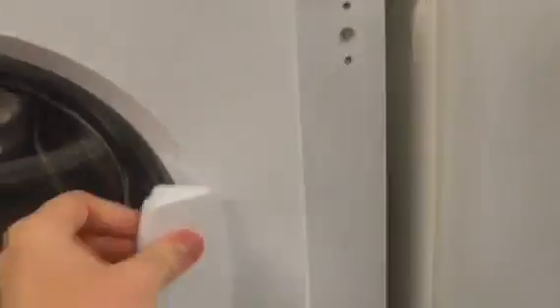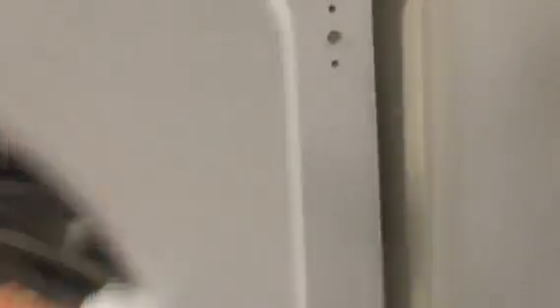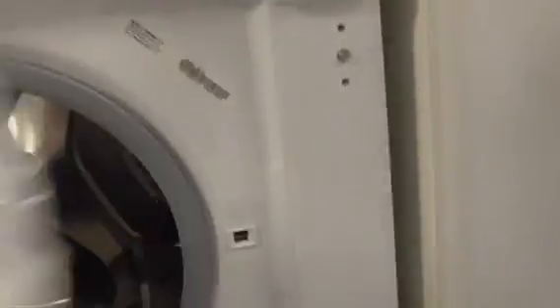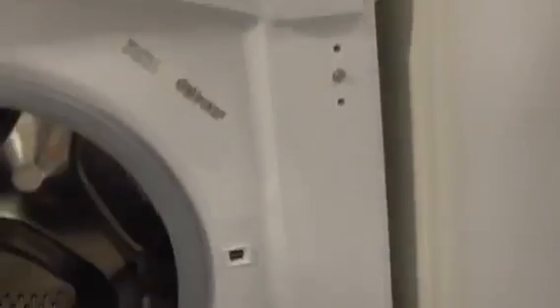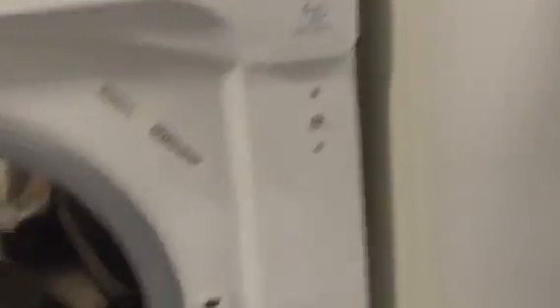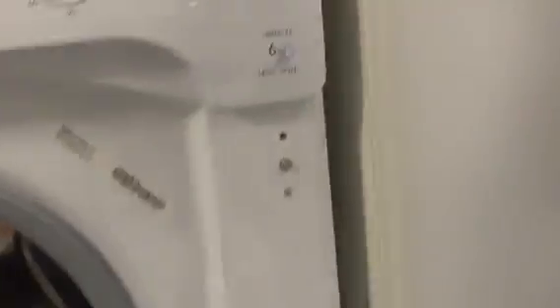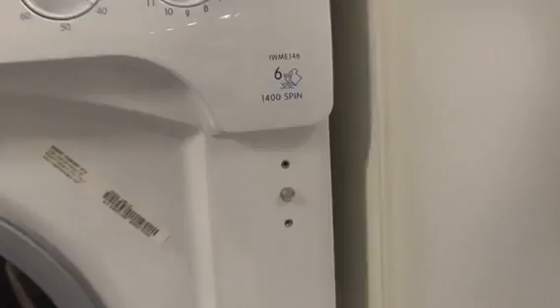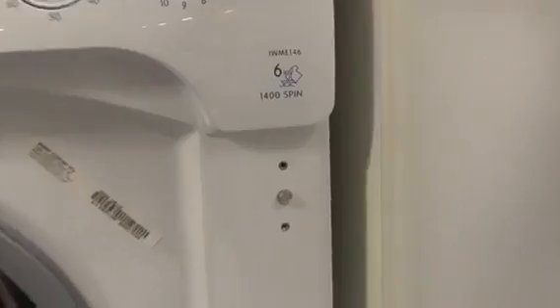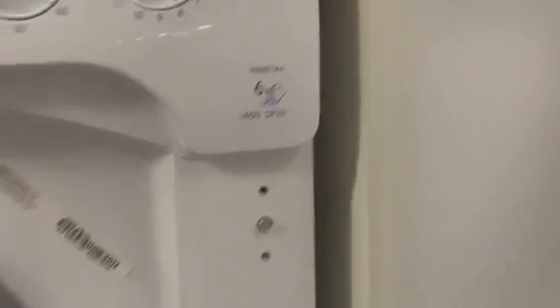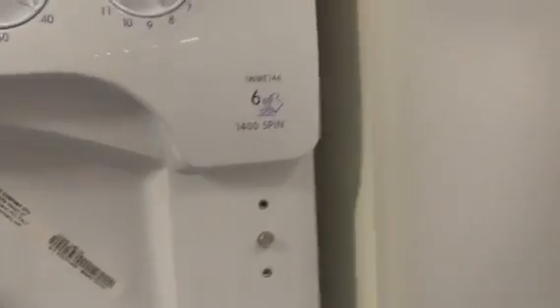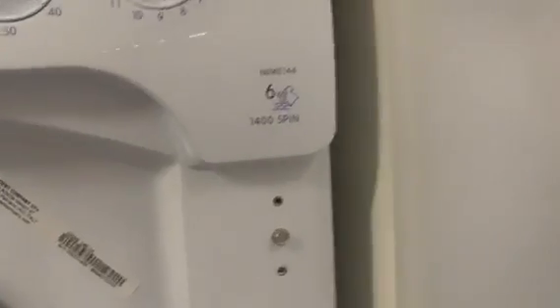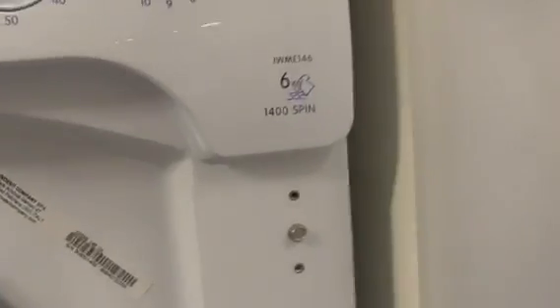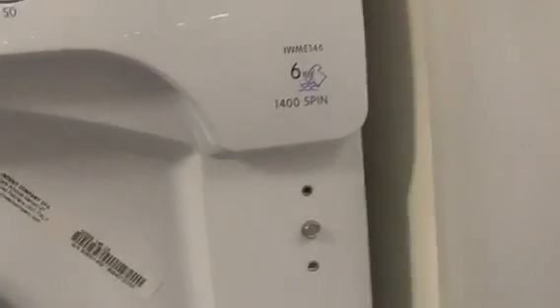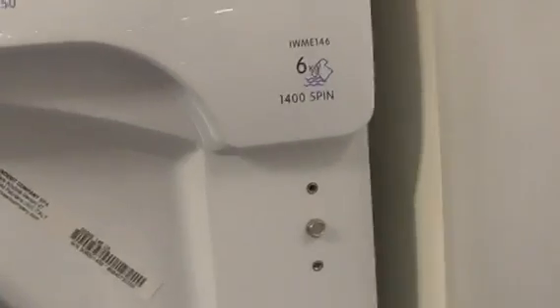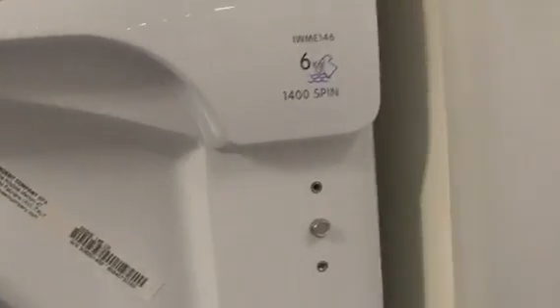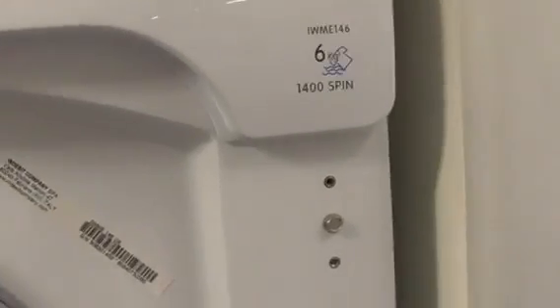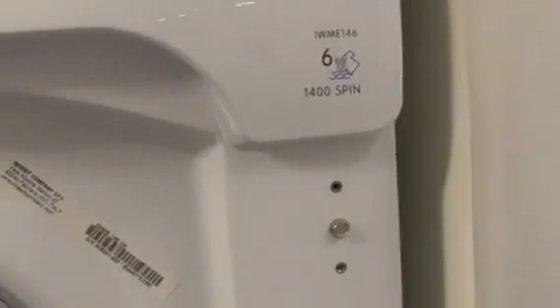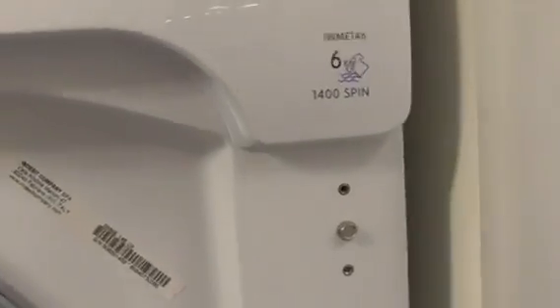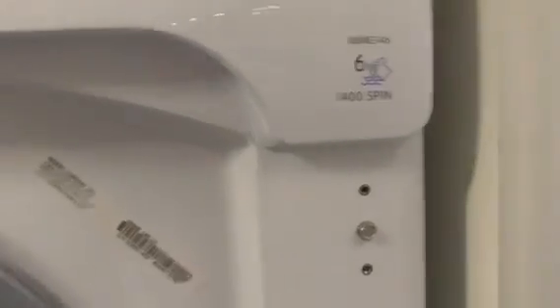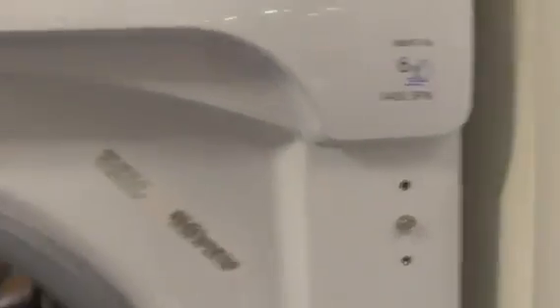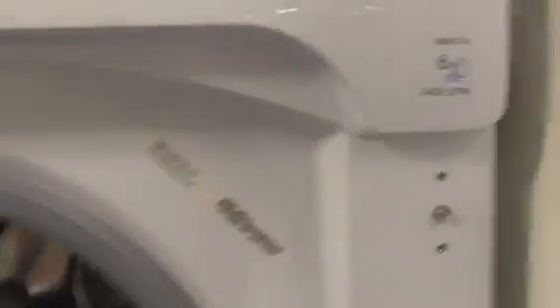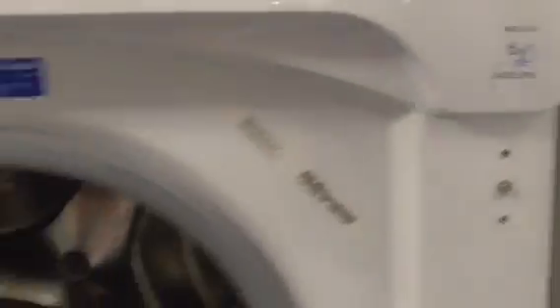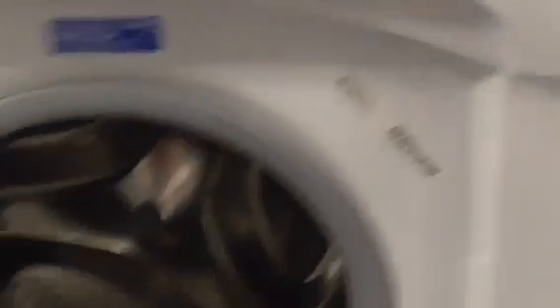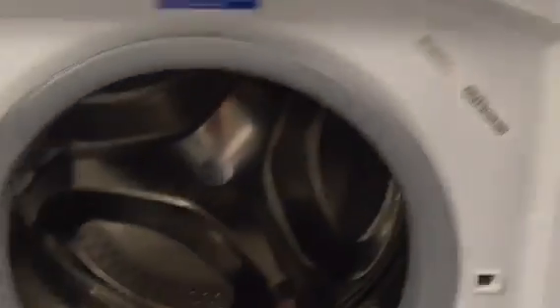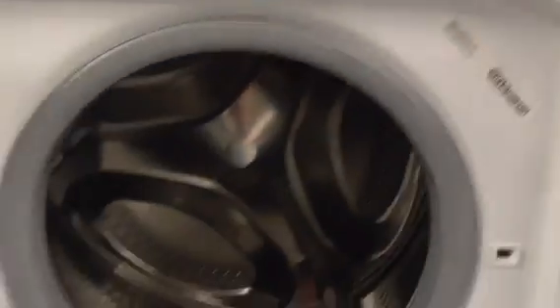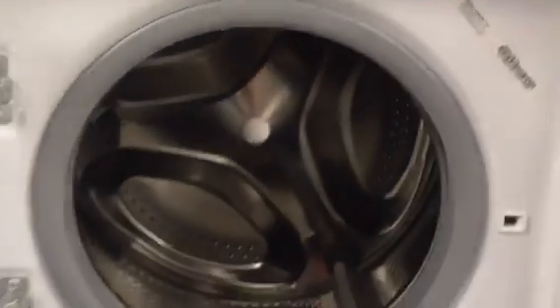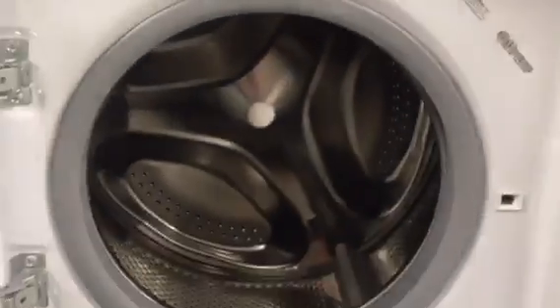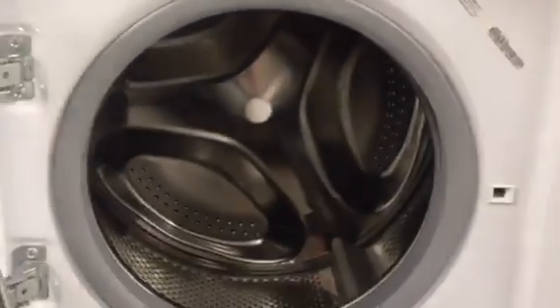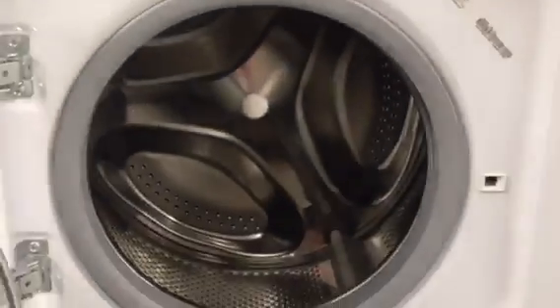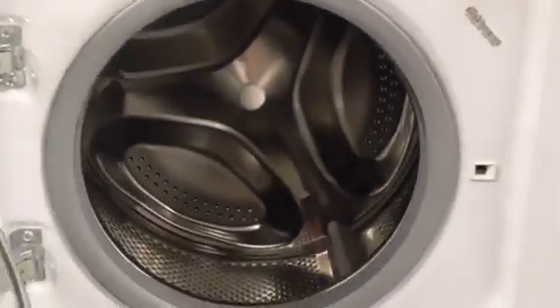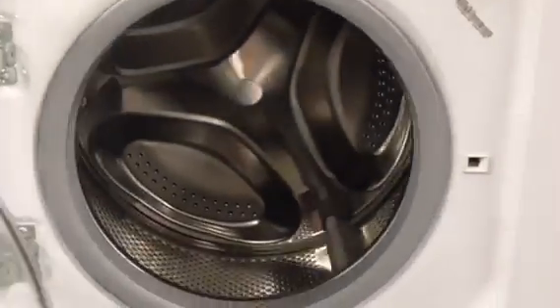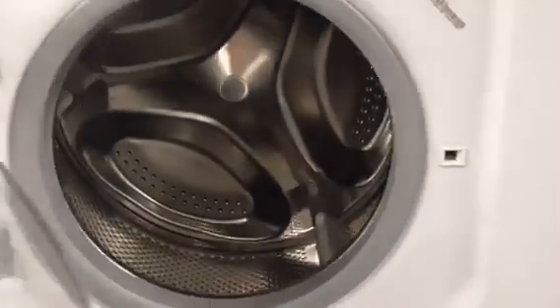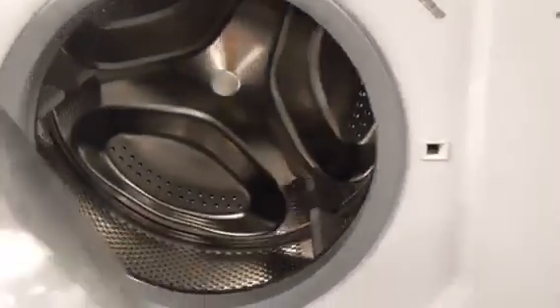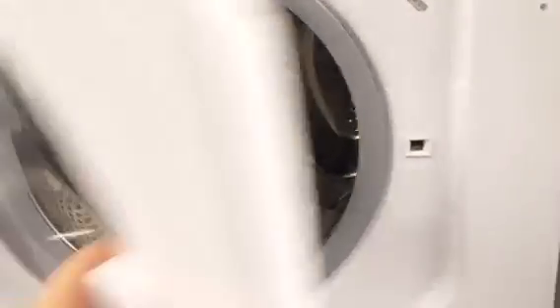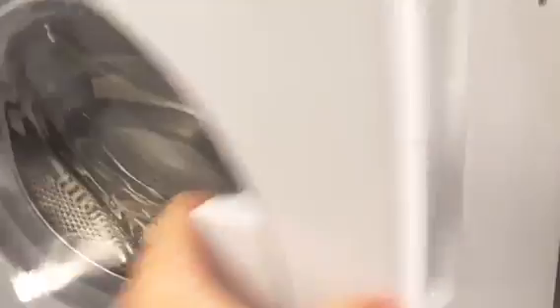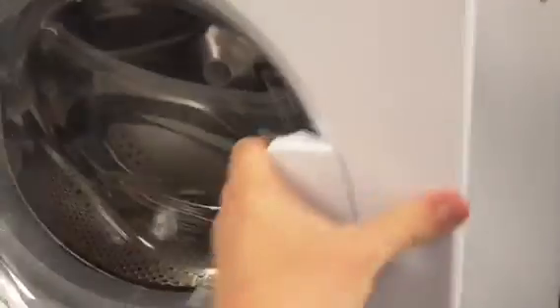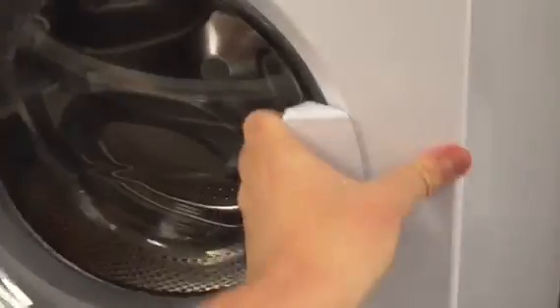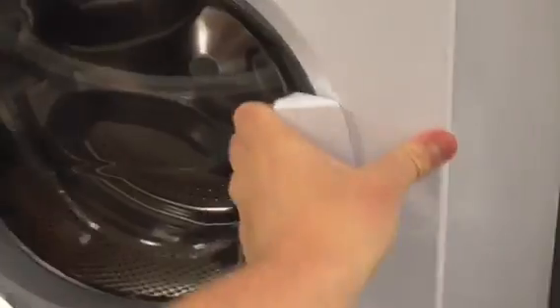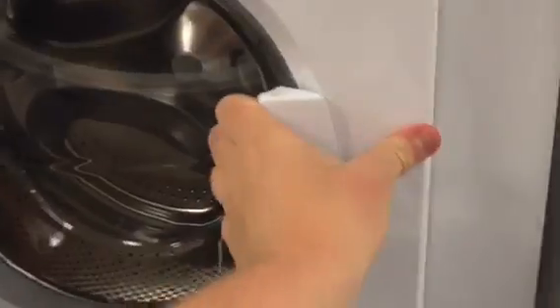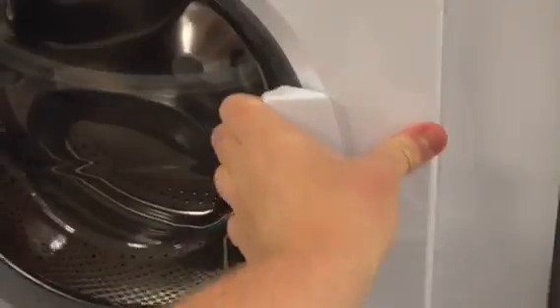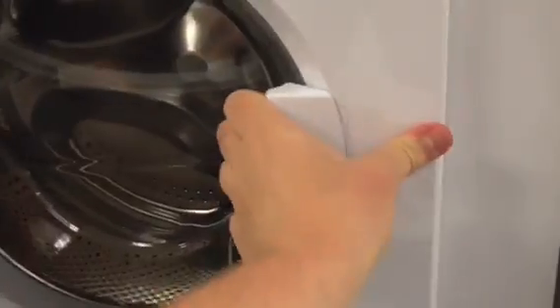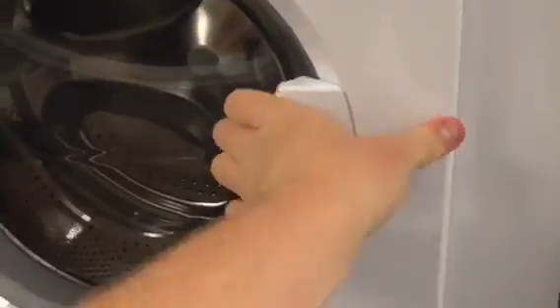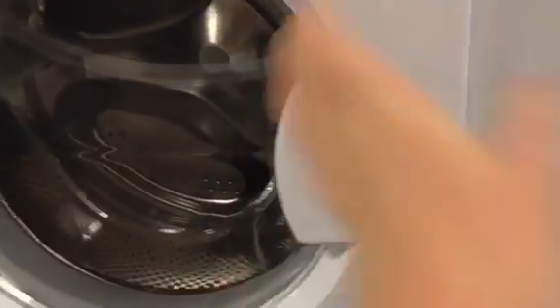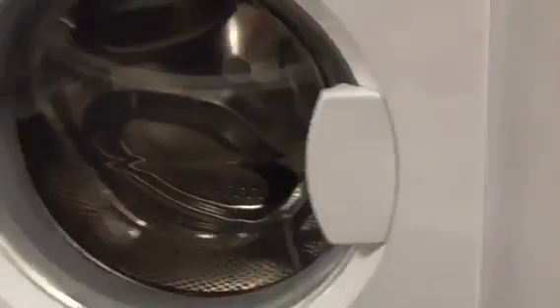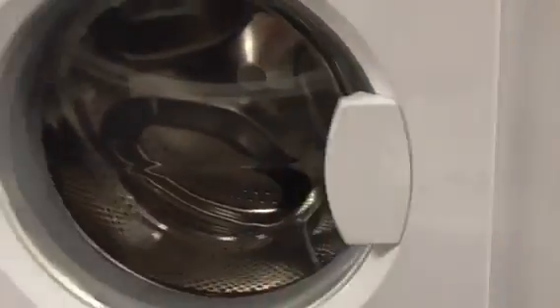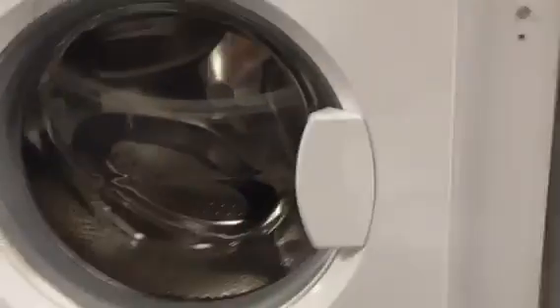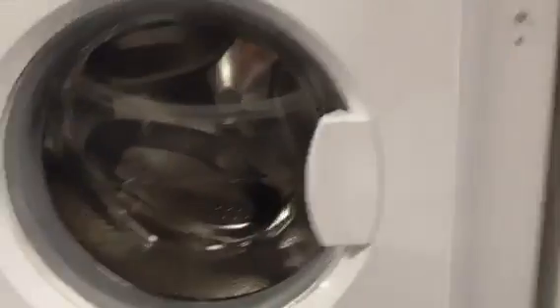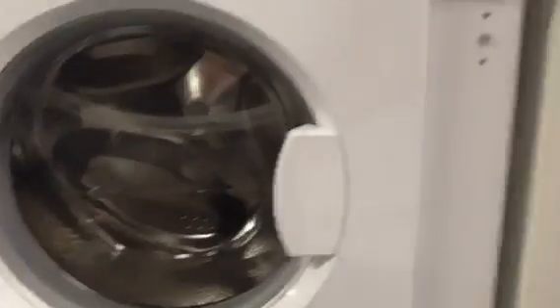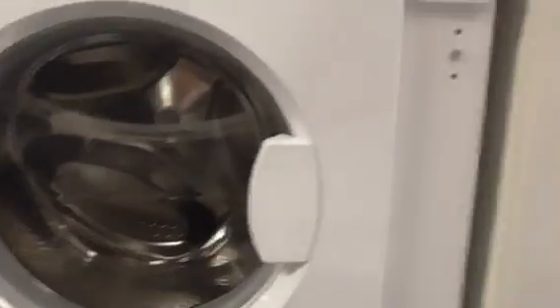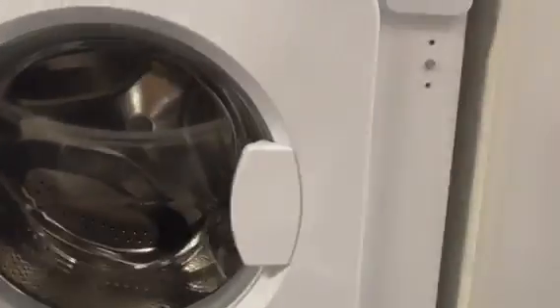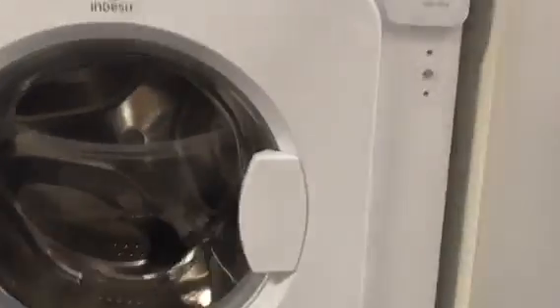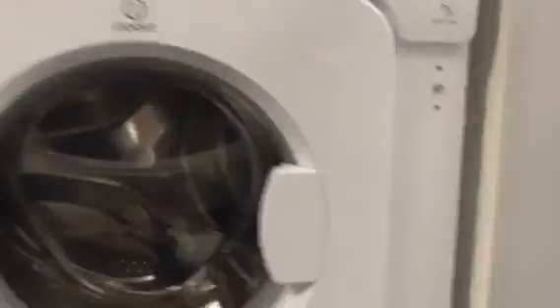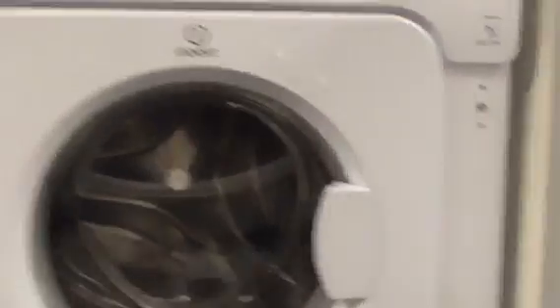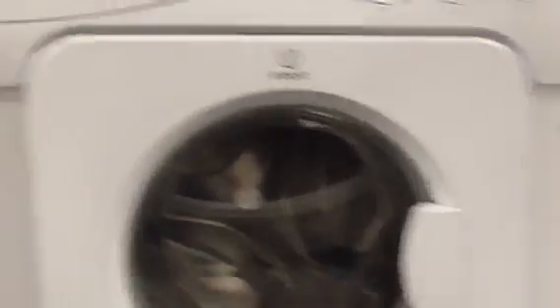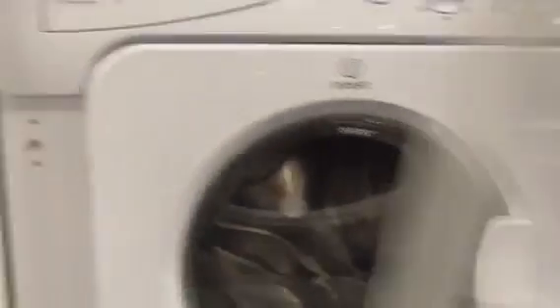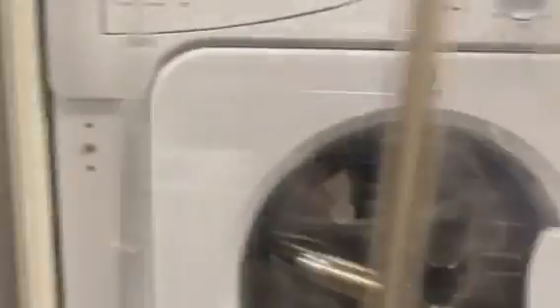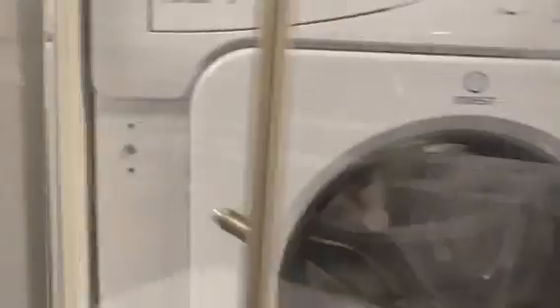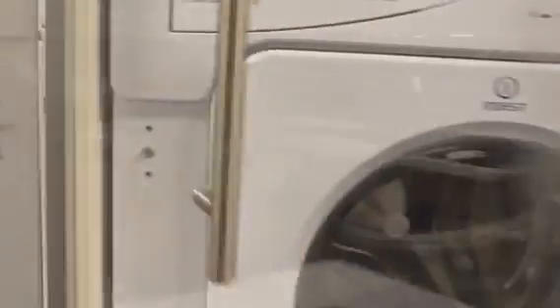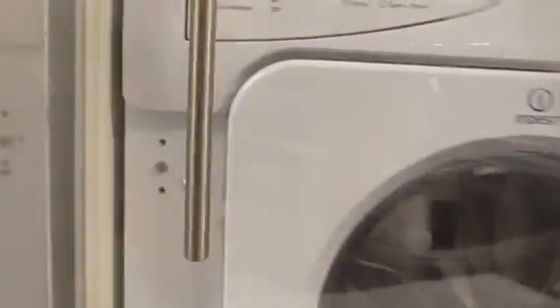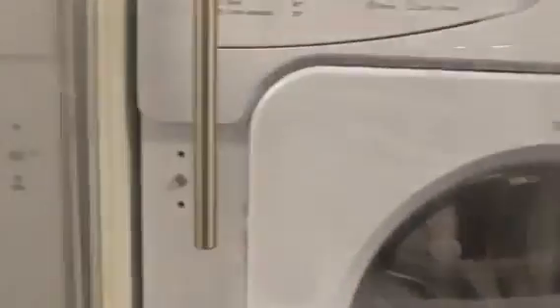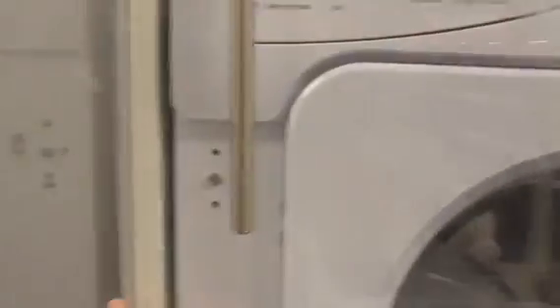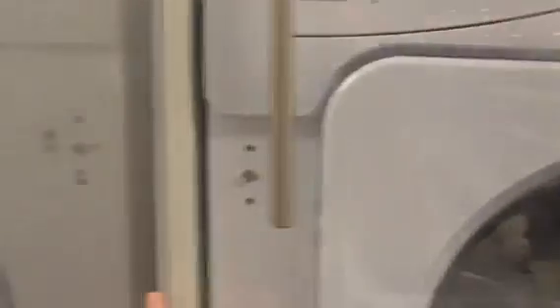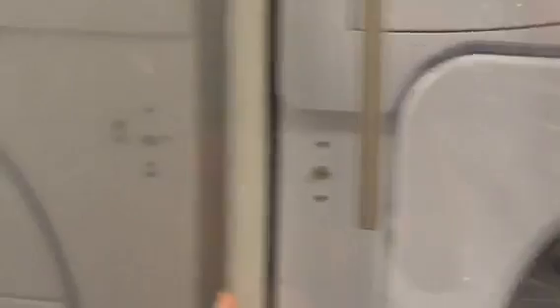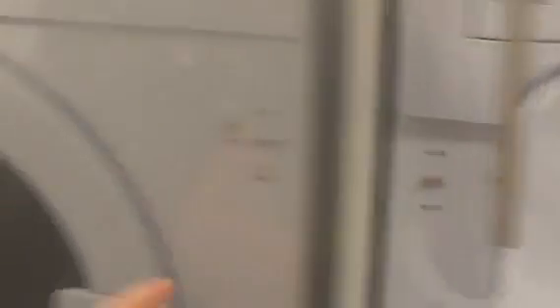We've got Indesit 6kg IWM E146 400 spin integrated washing machine.